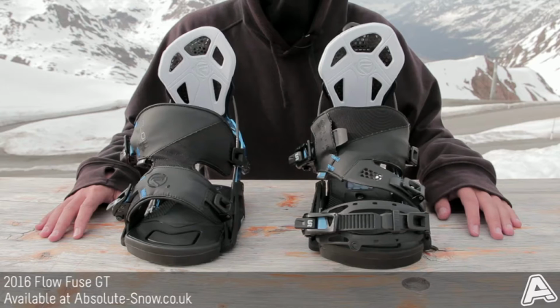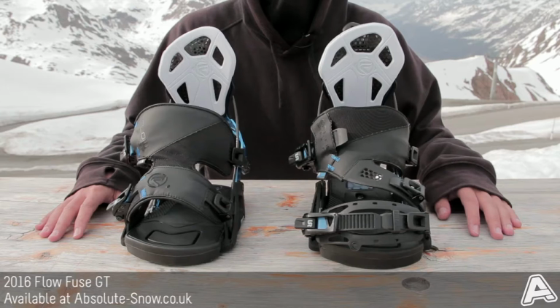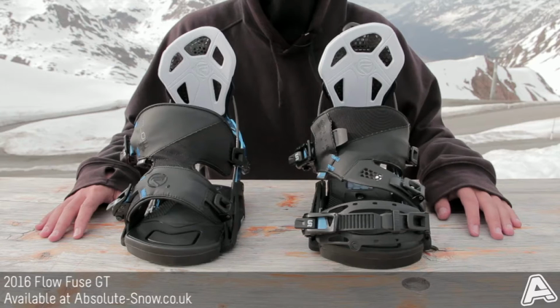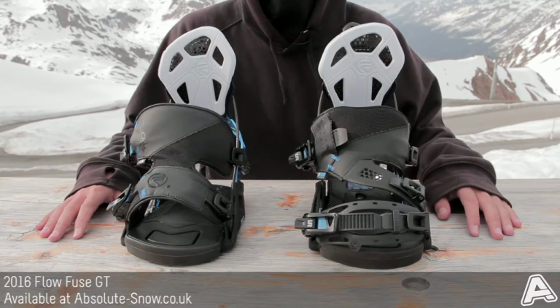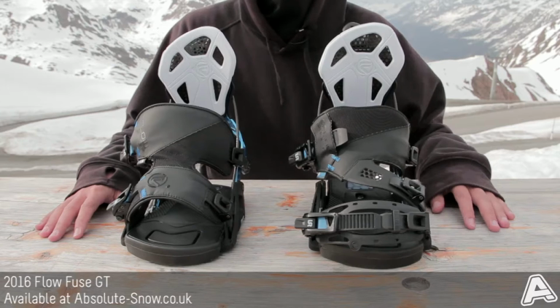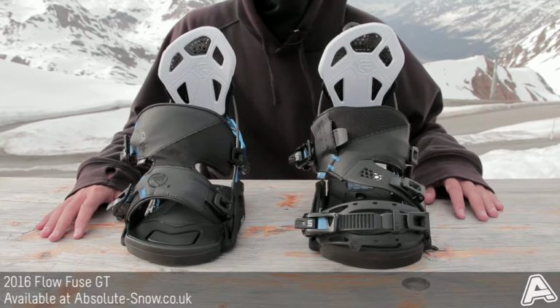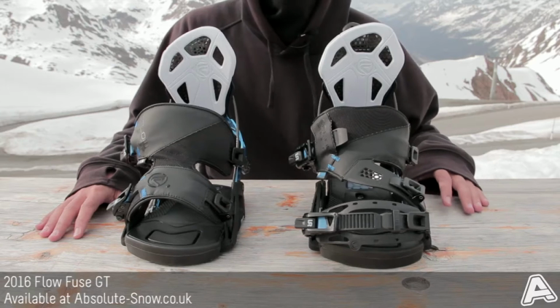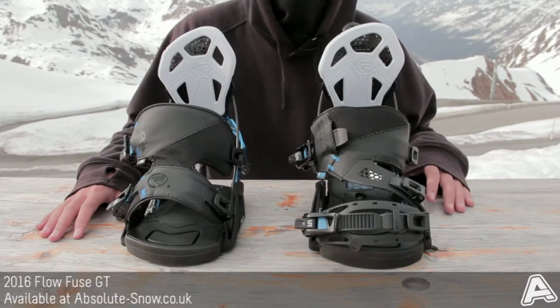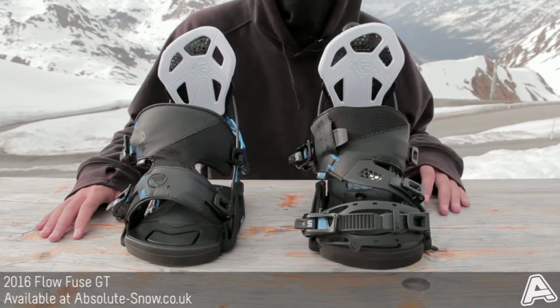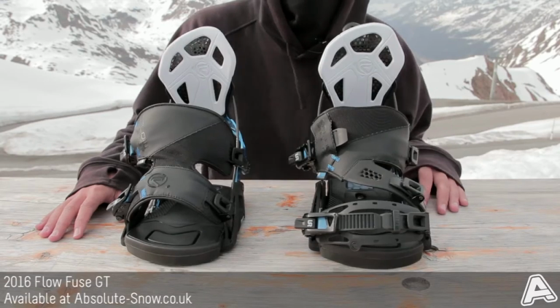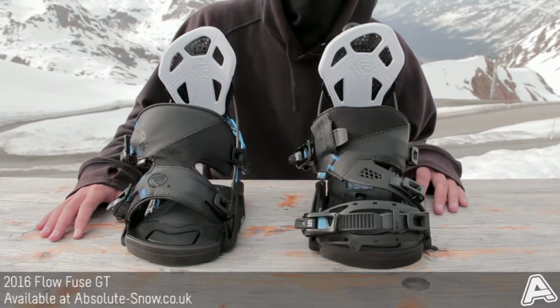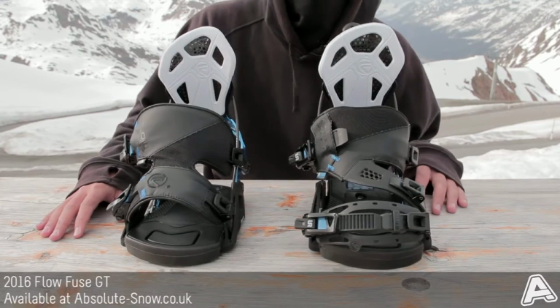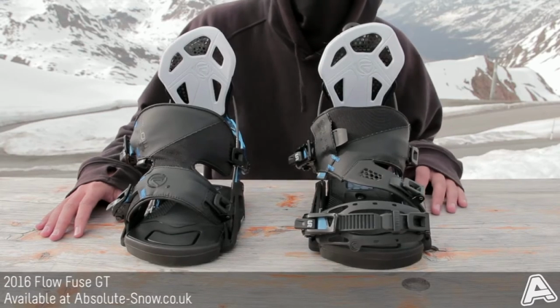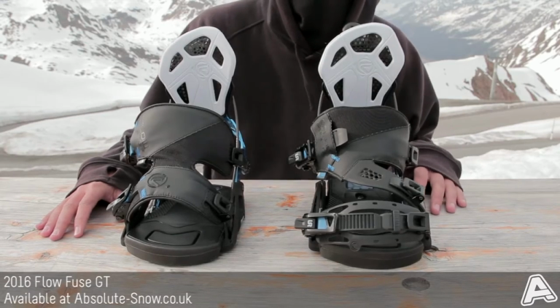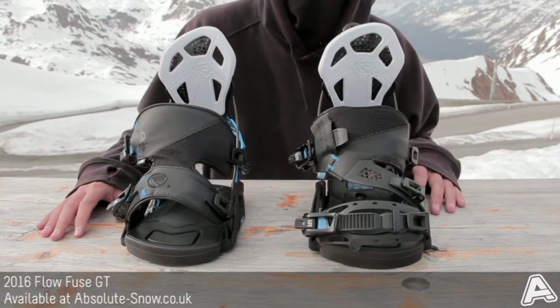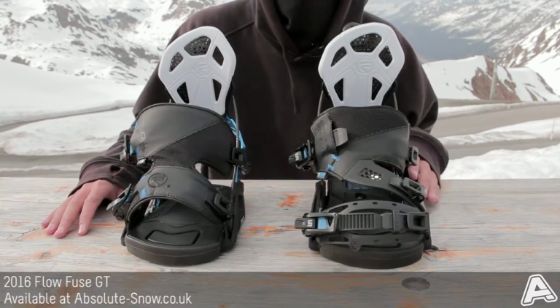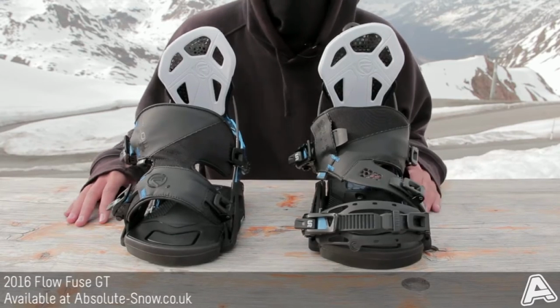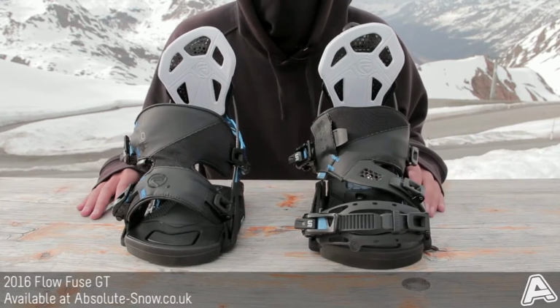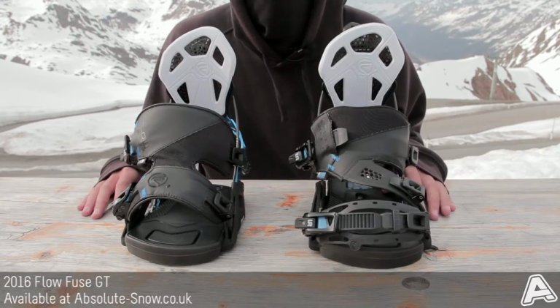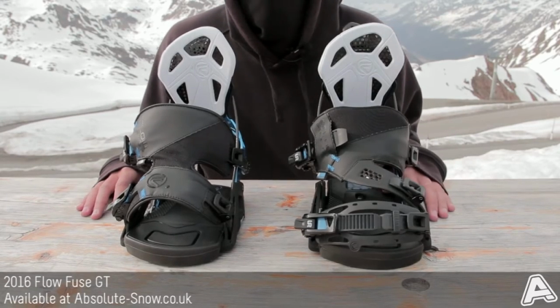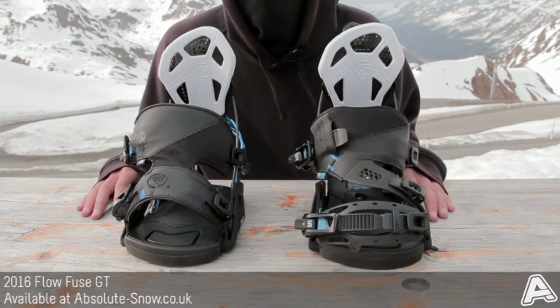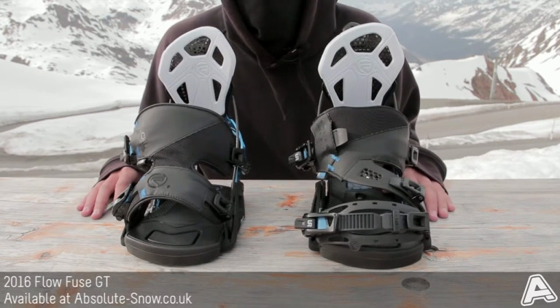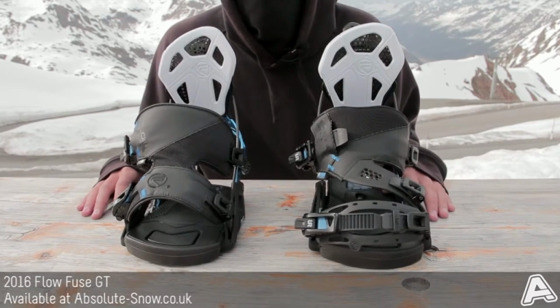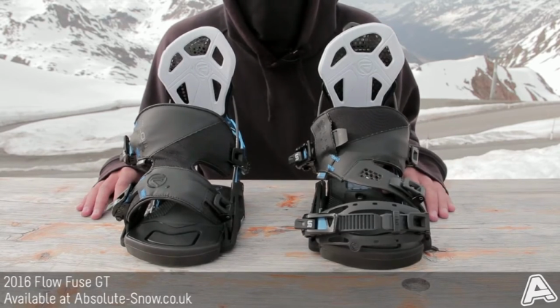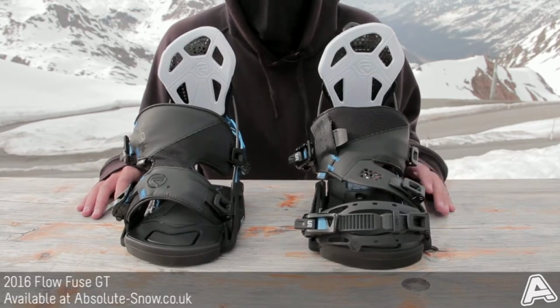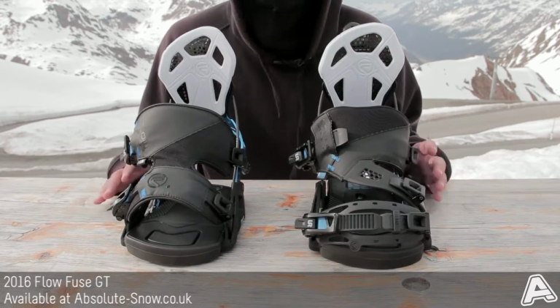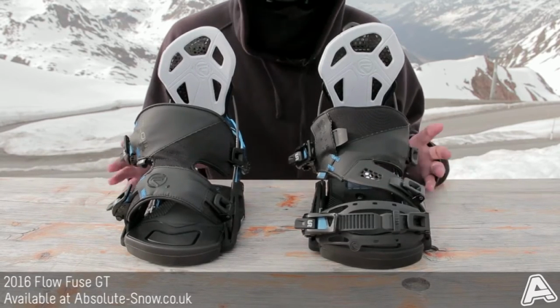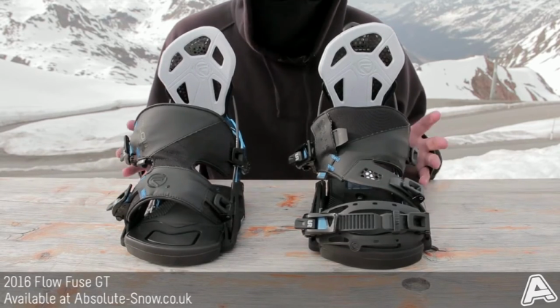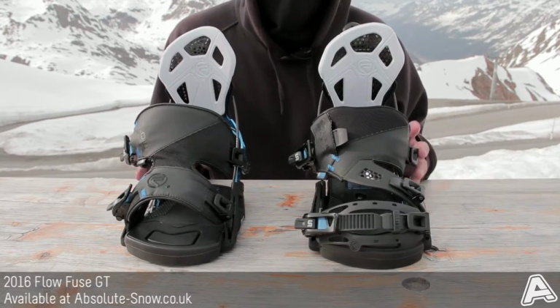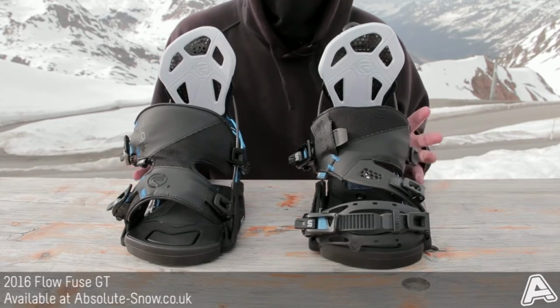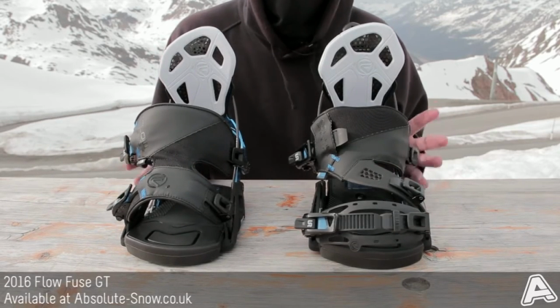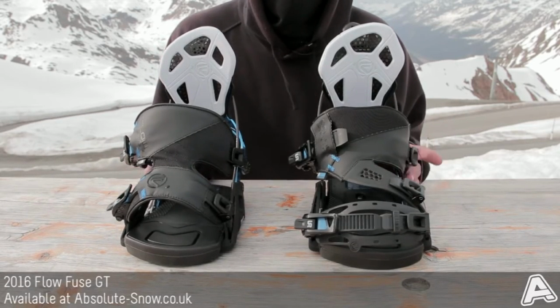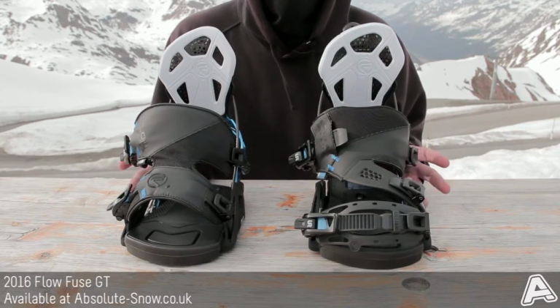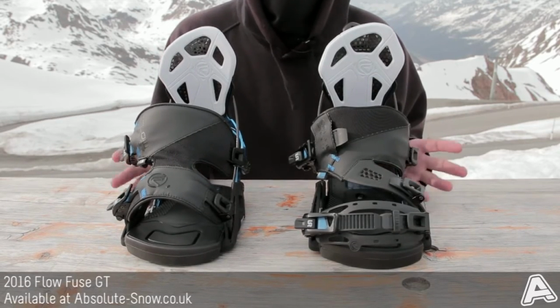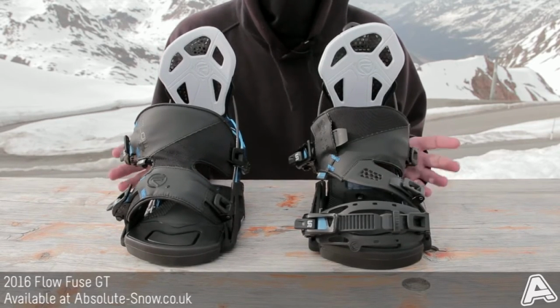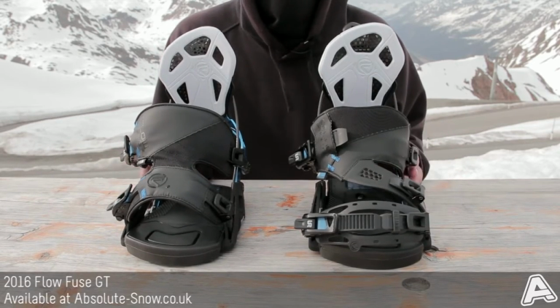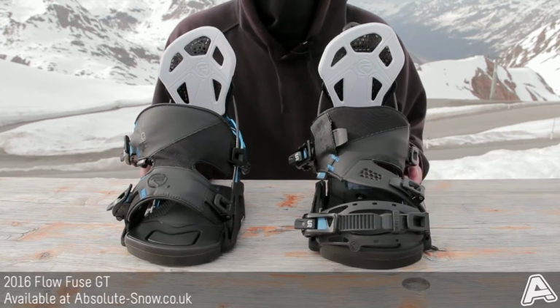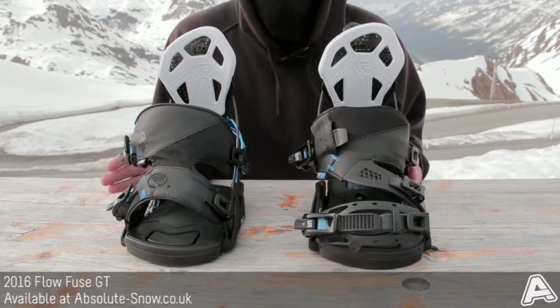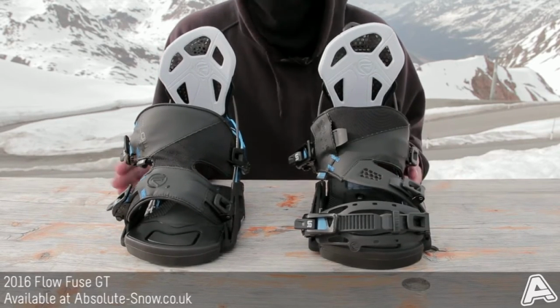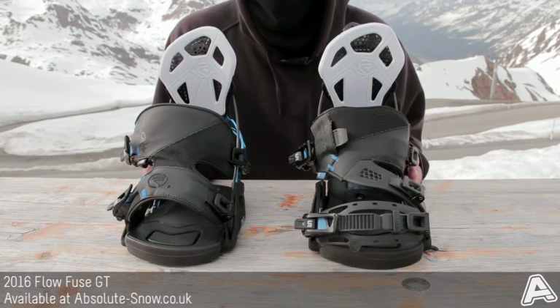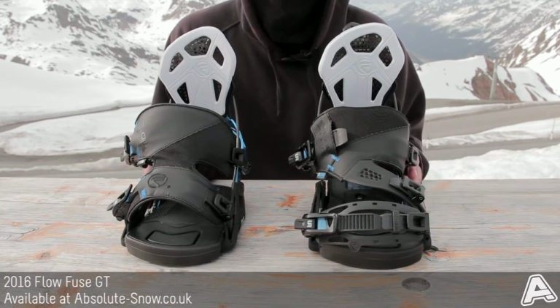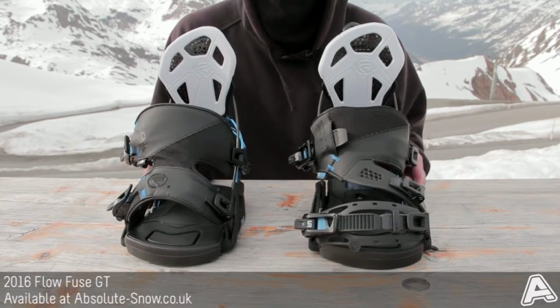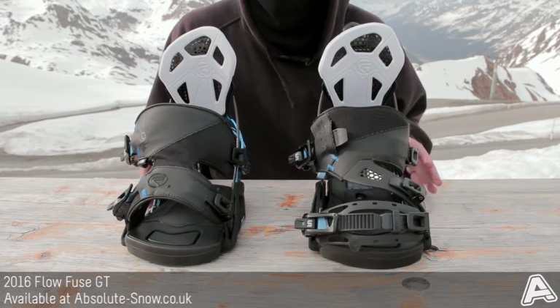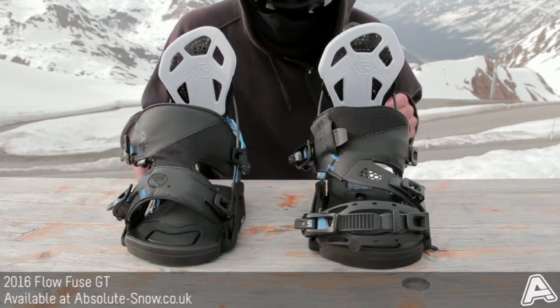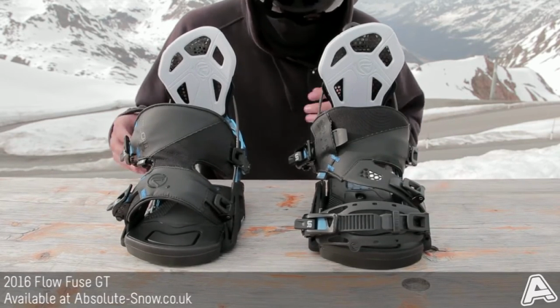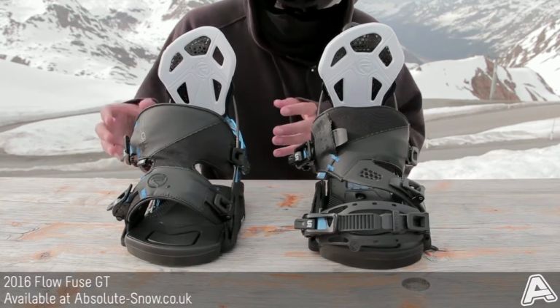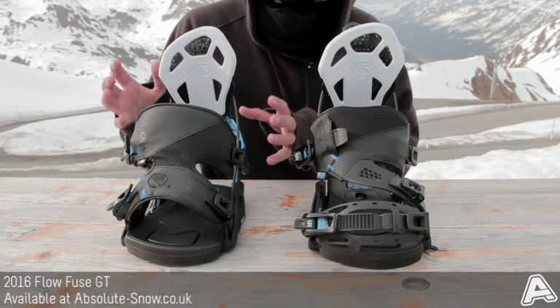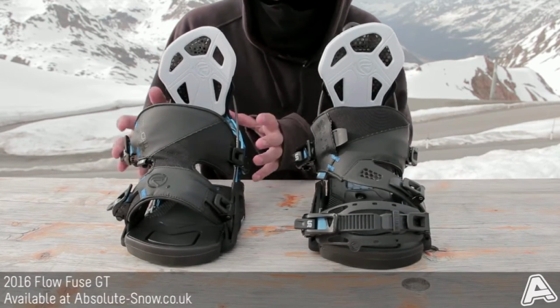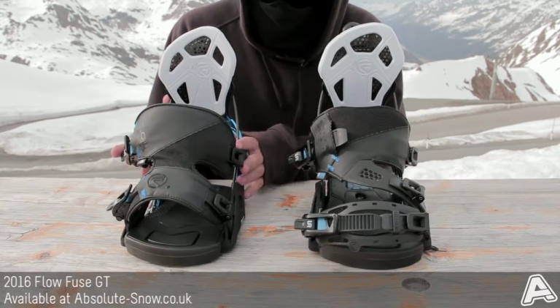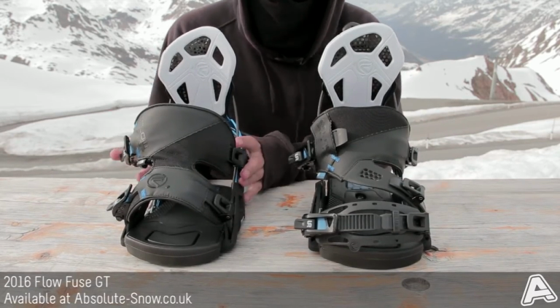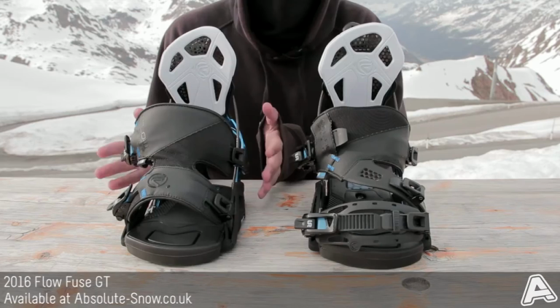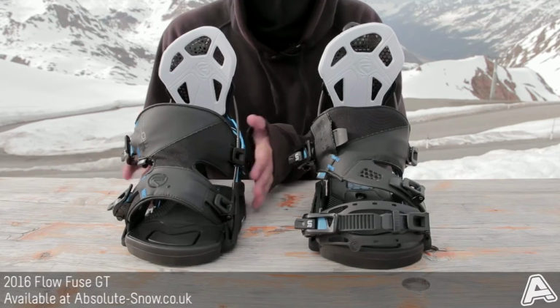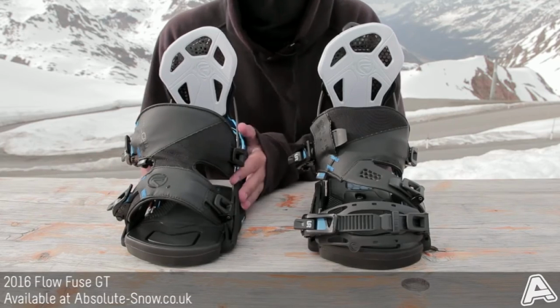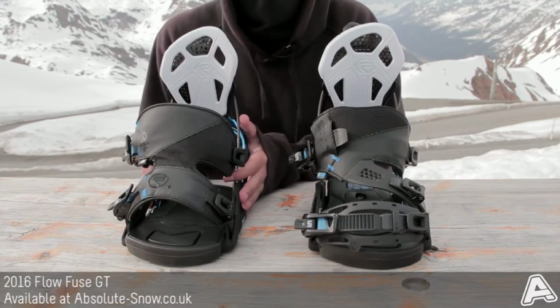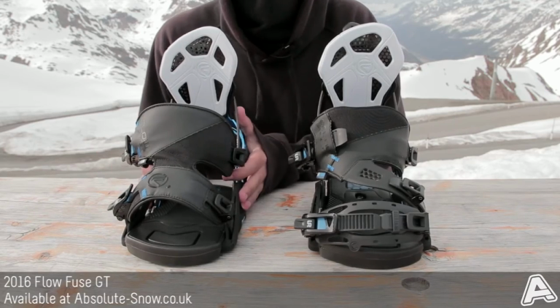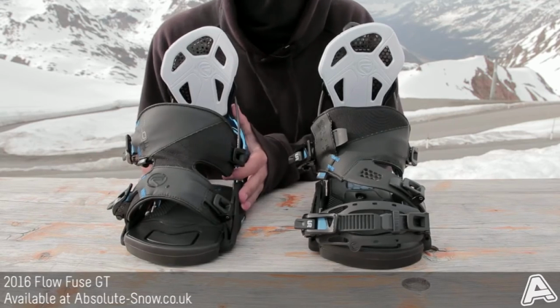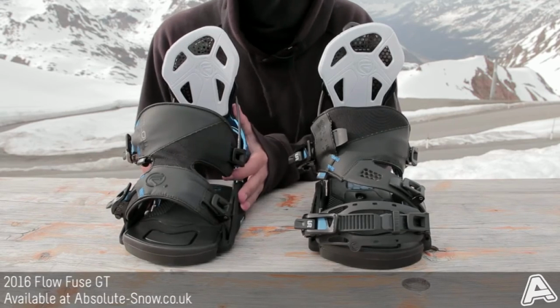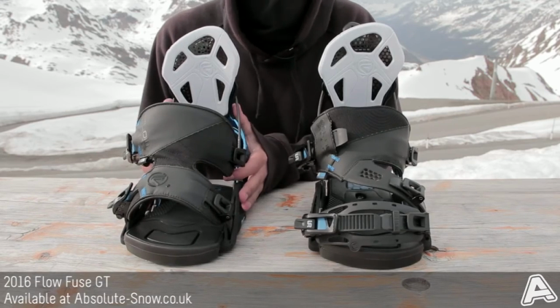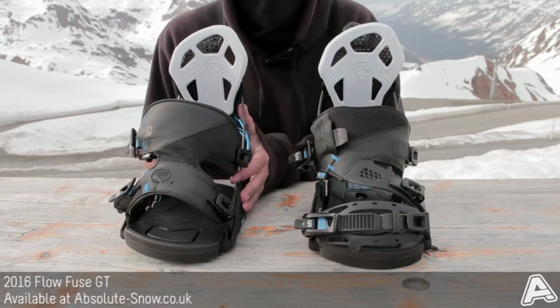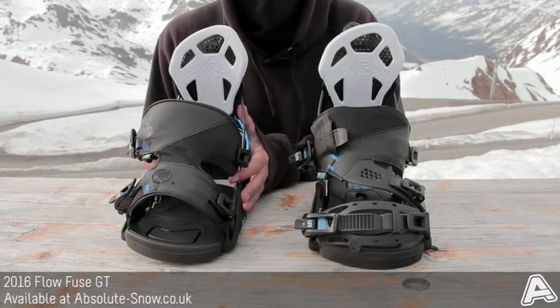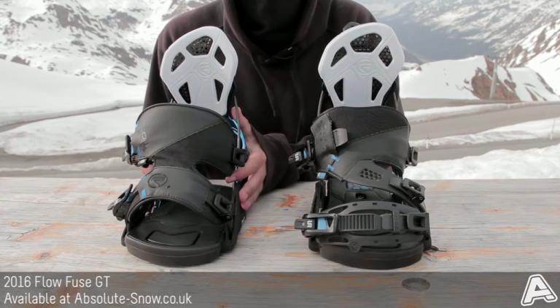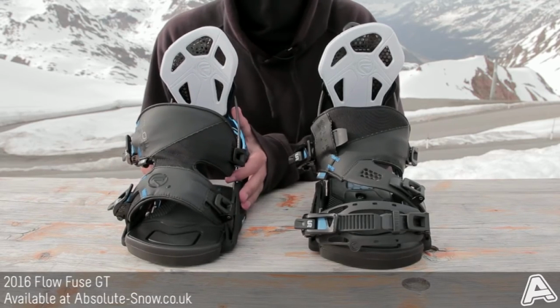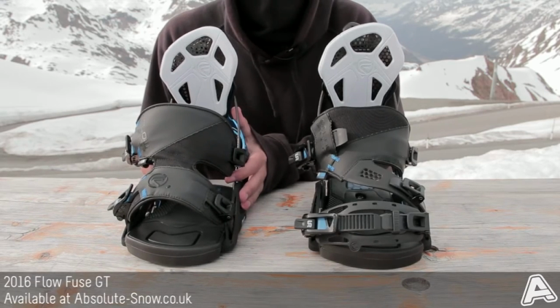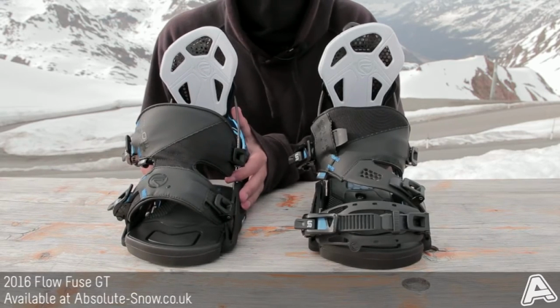Here I've got the 2016 Fuse GT hybrid bindings. Really premium fuse binding with a couple of extra upgrades to make it a little bit more responsive.